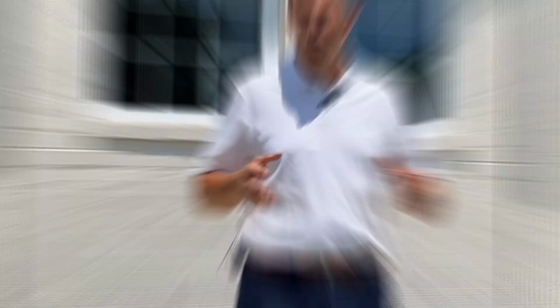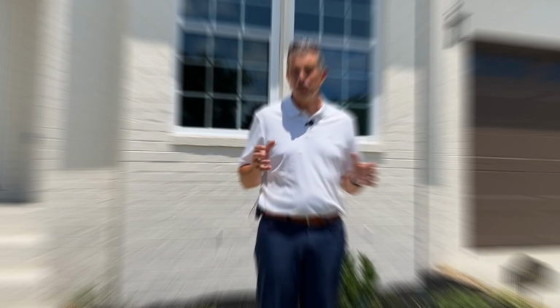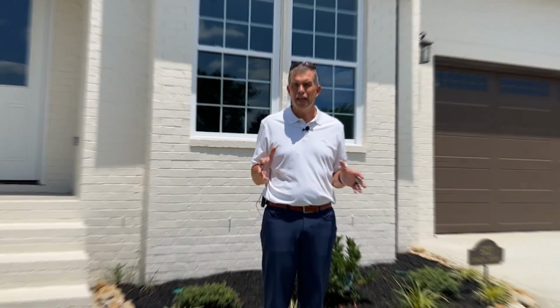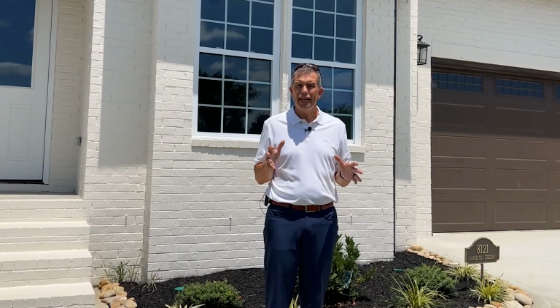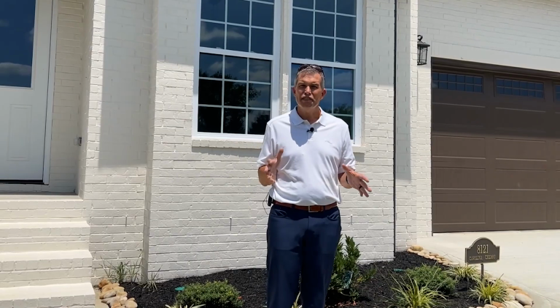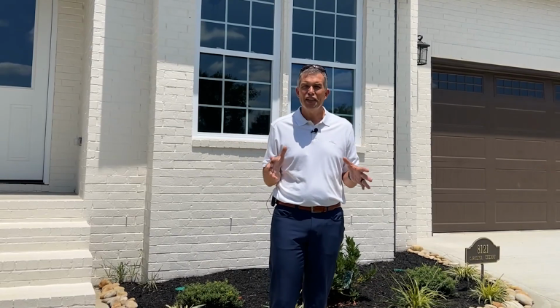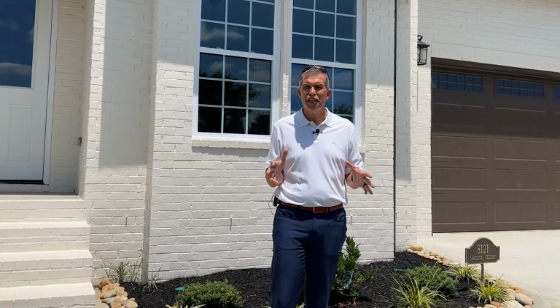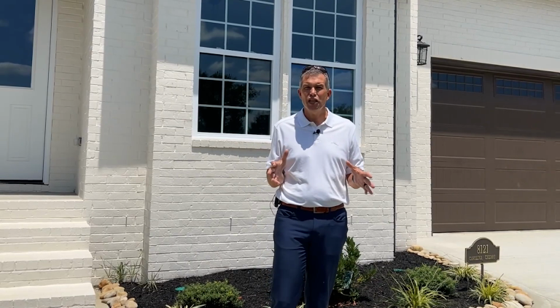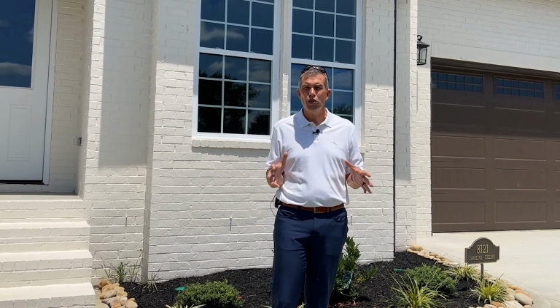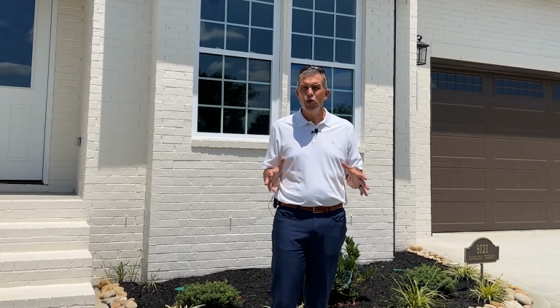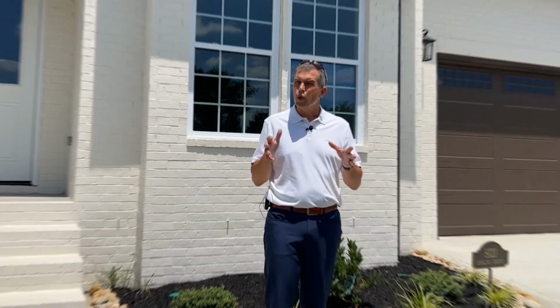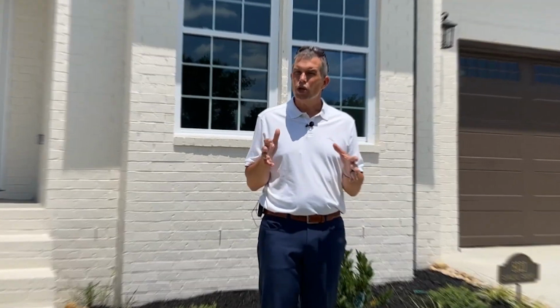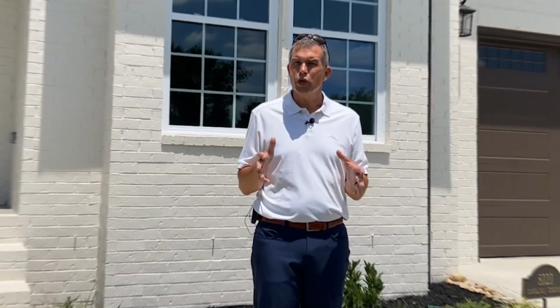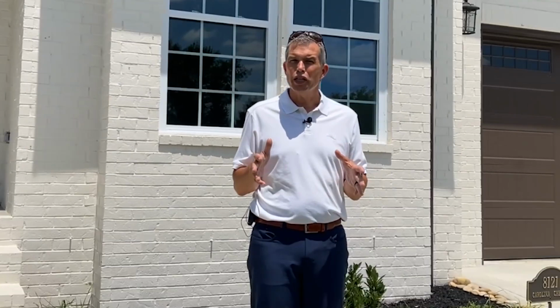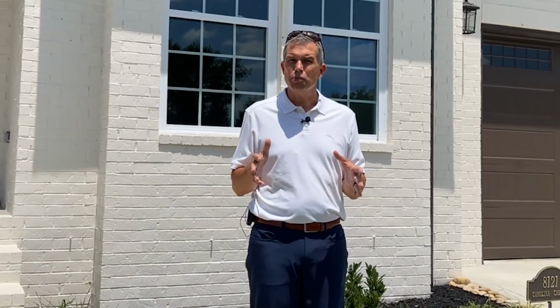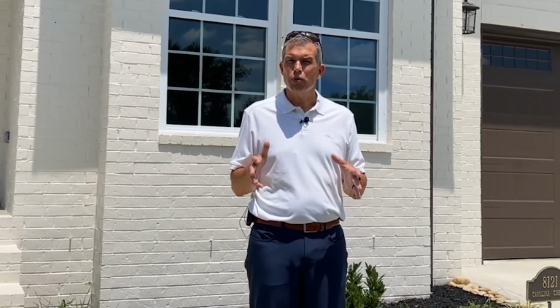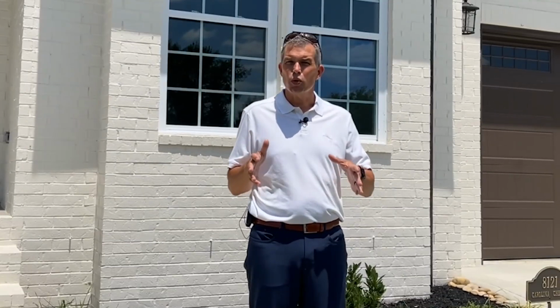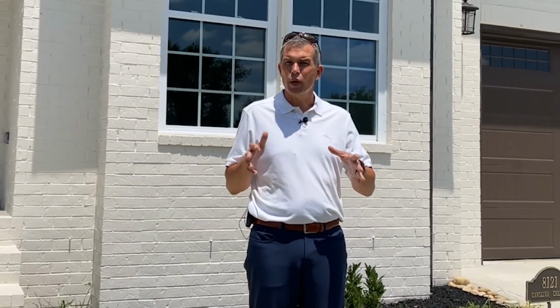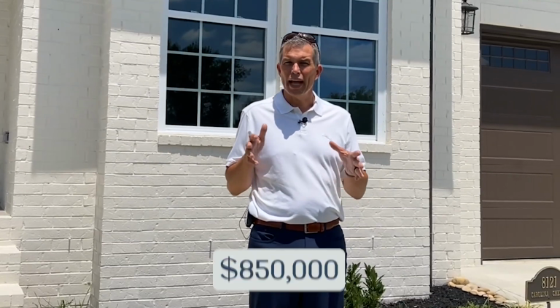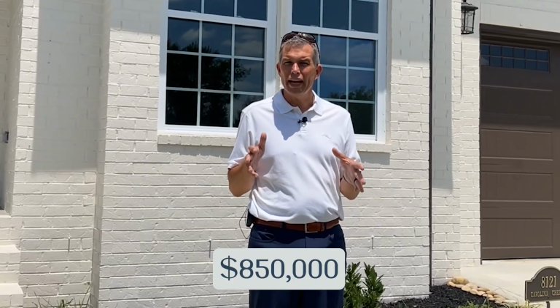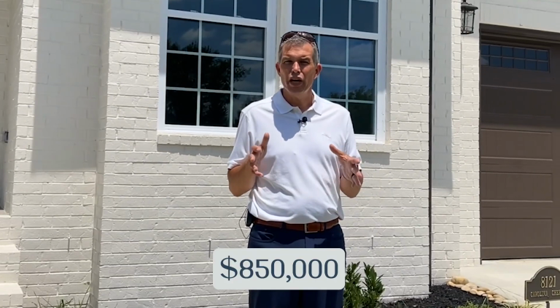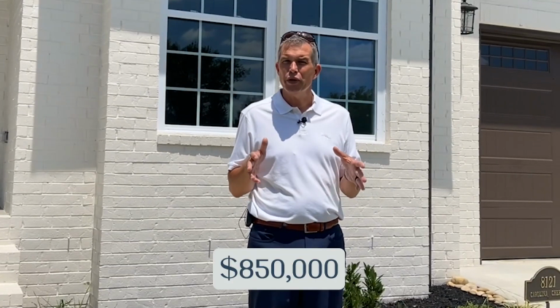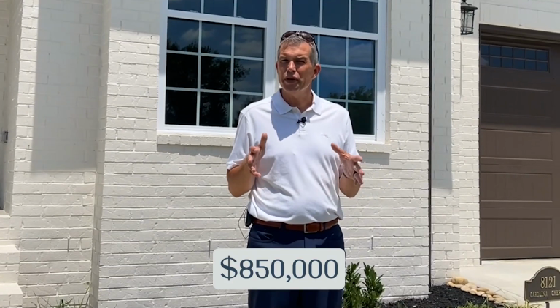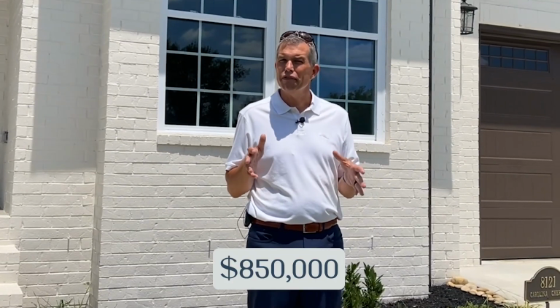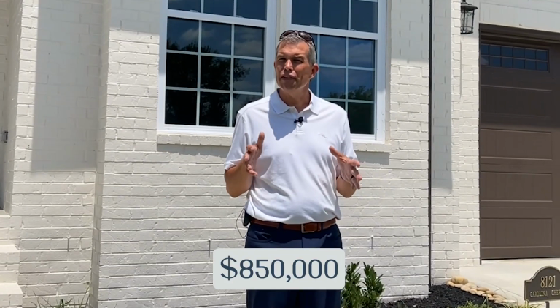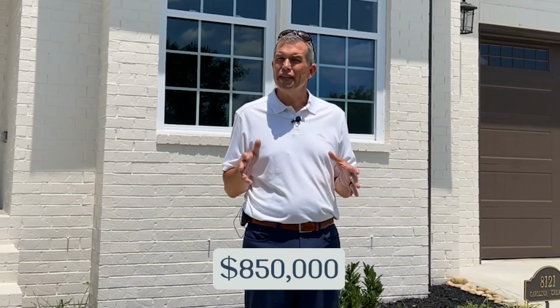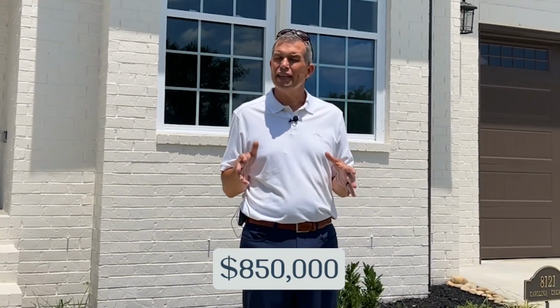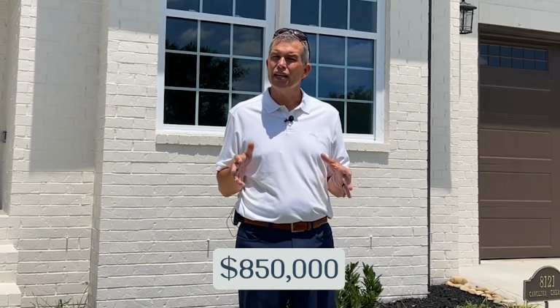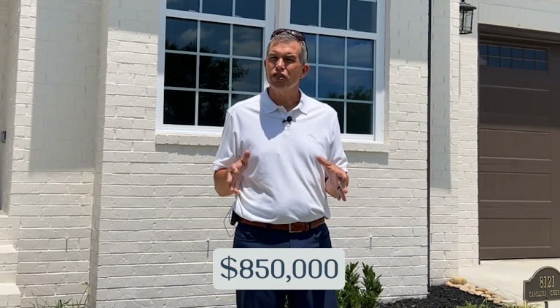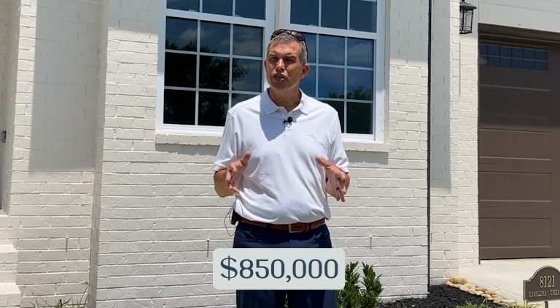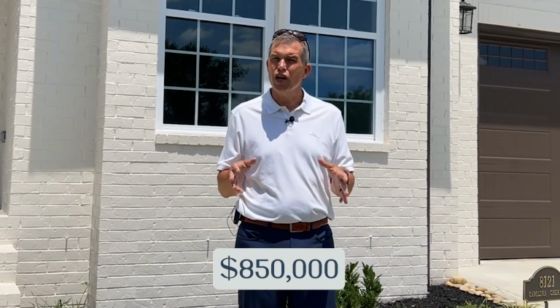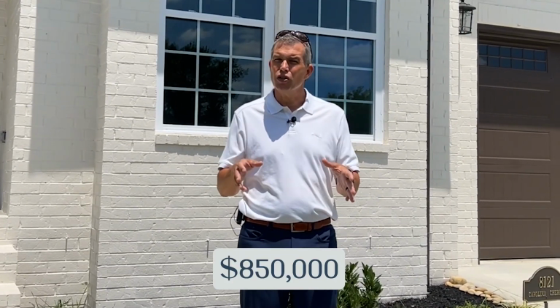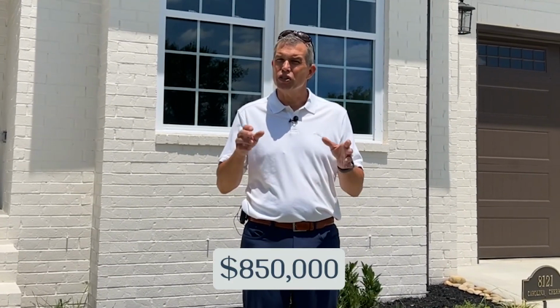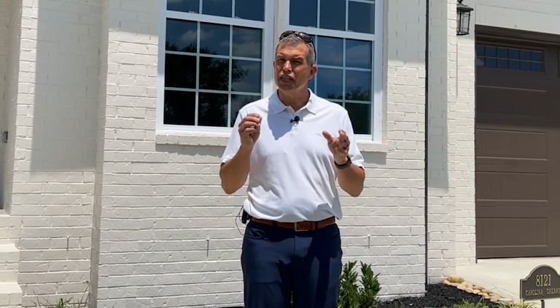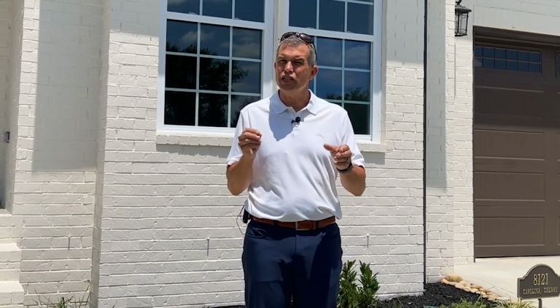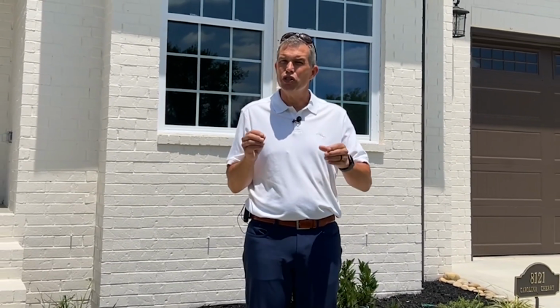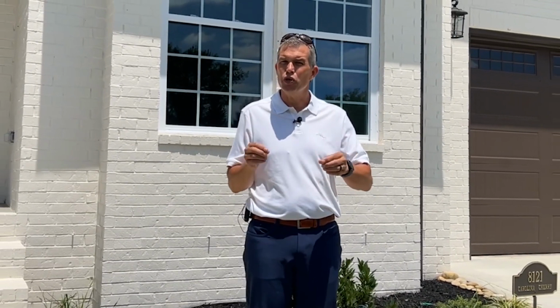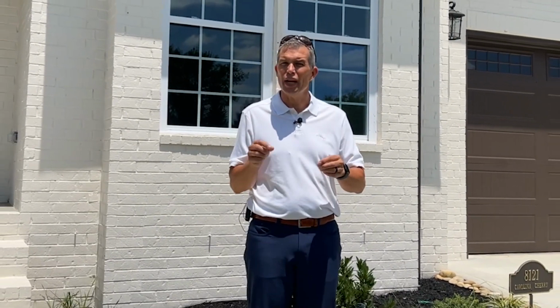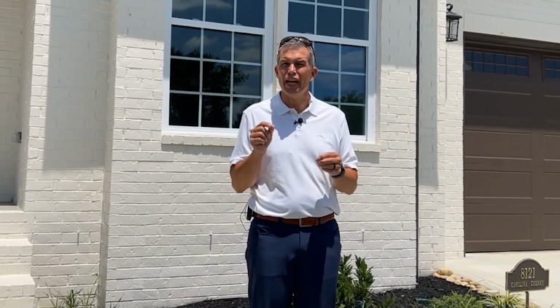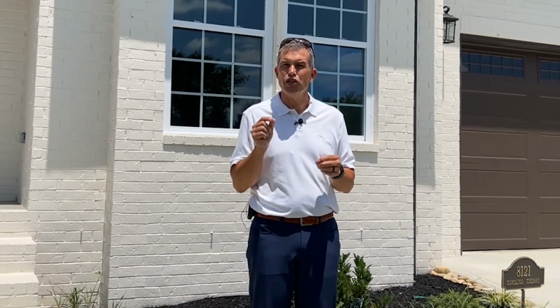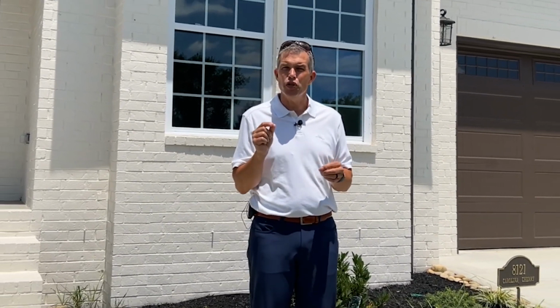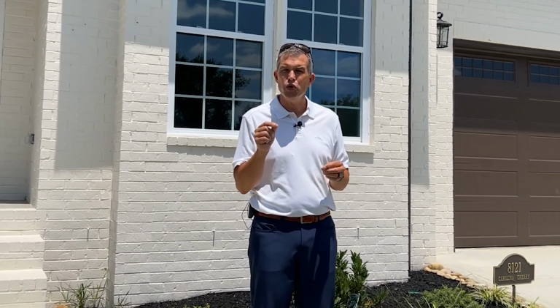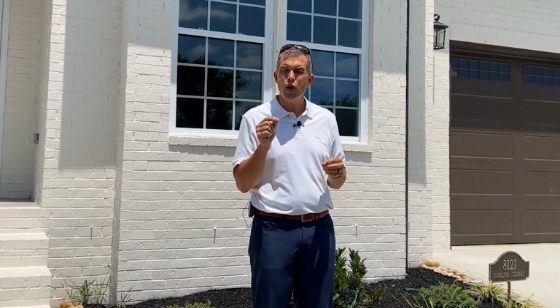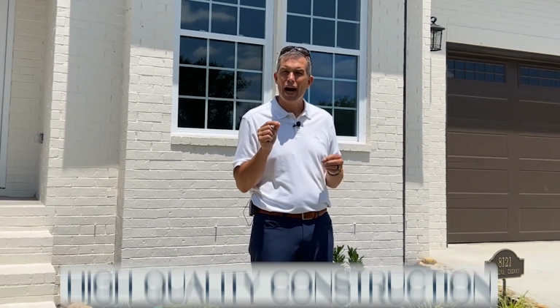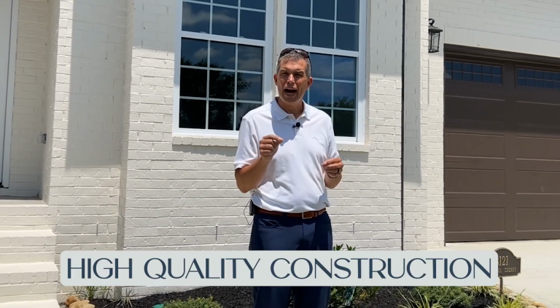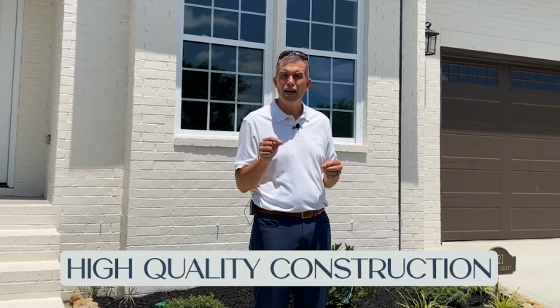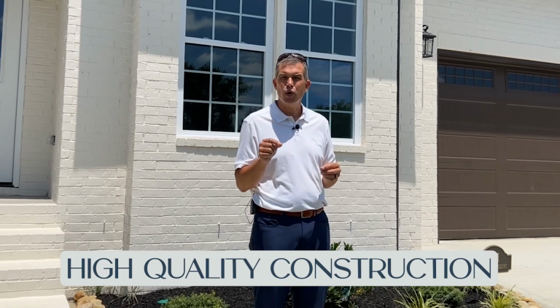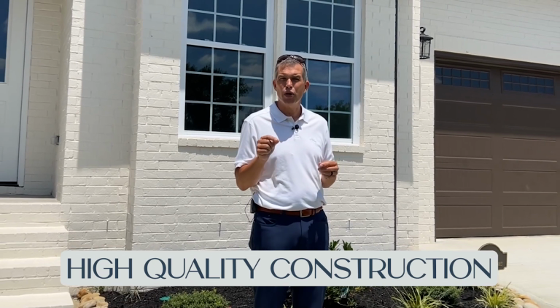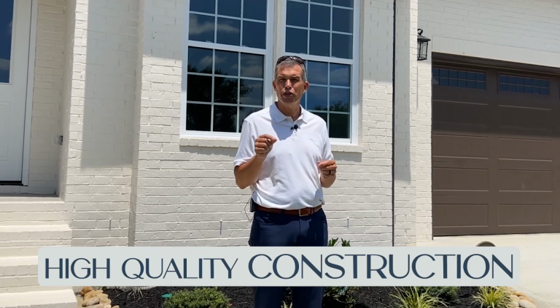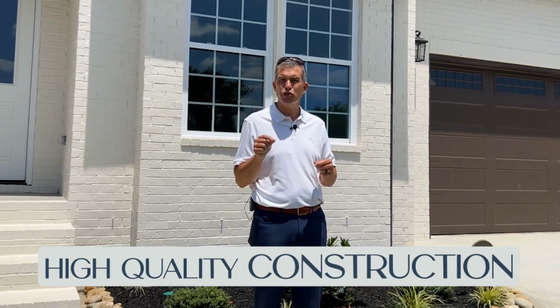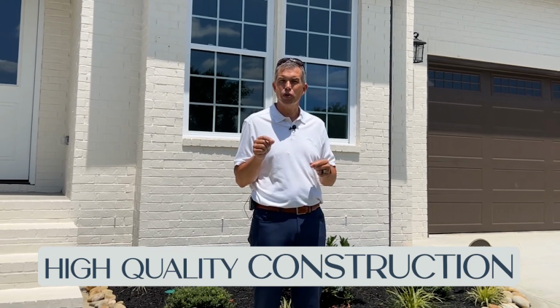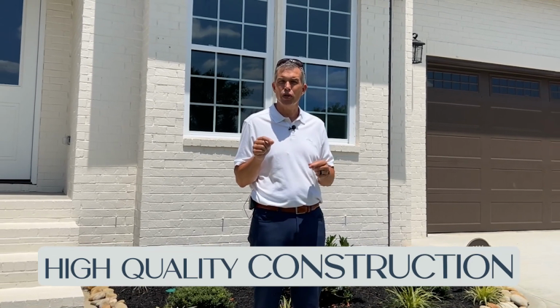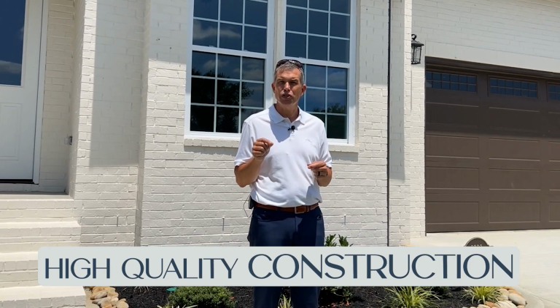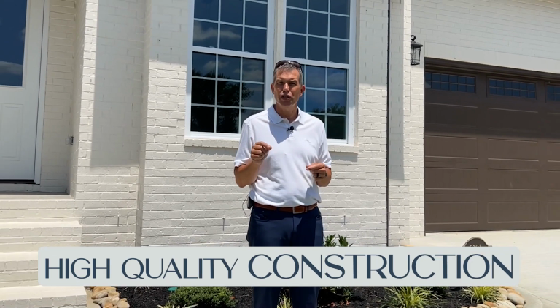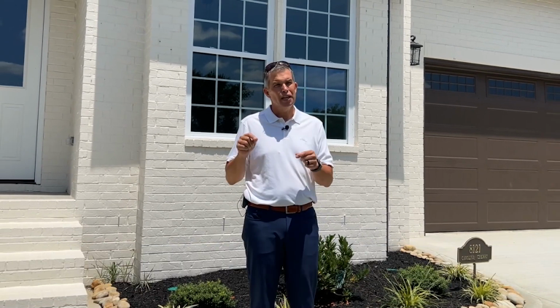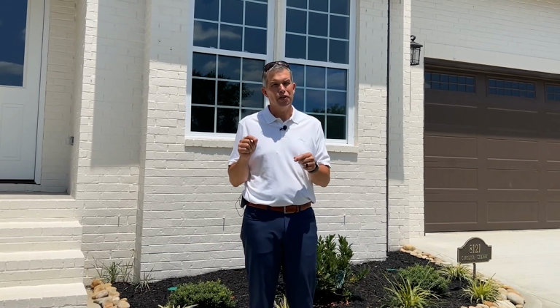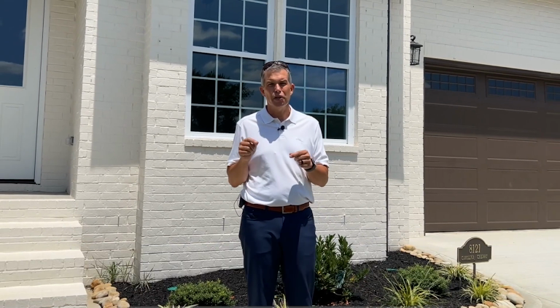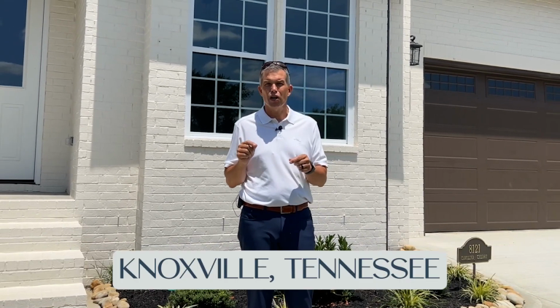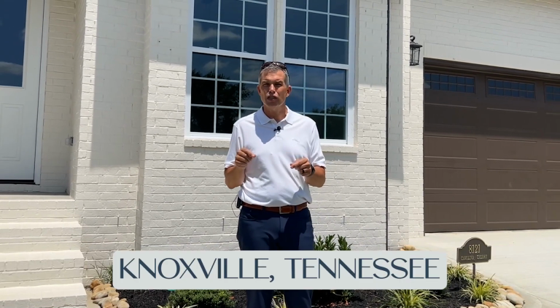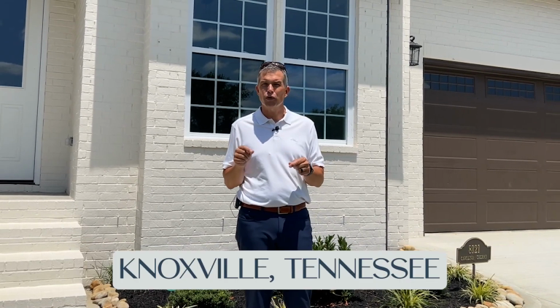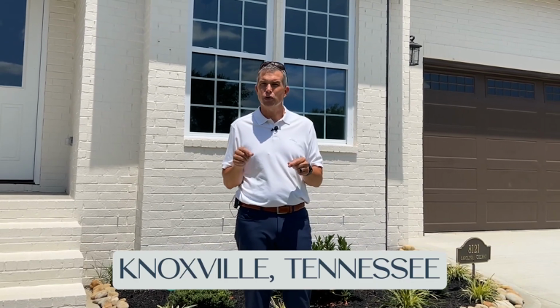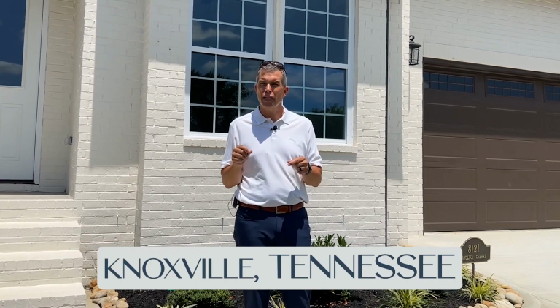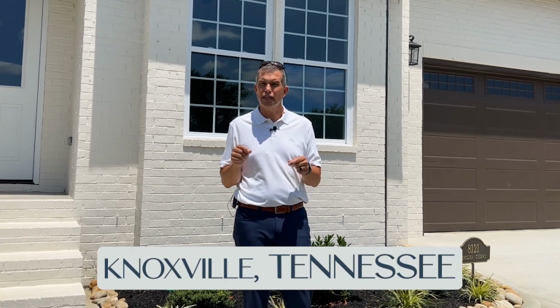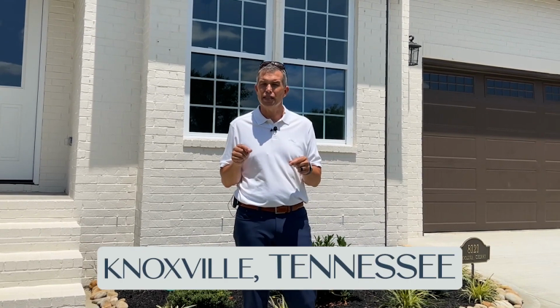On today's video, we're going to explore what $850,000 gets you in a new high-quality construction here in Knoxville, Tennessee.